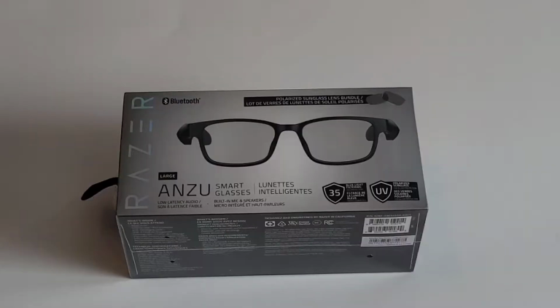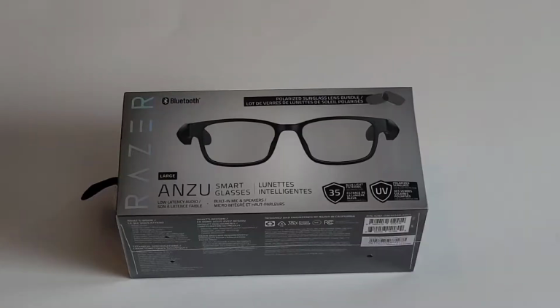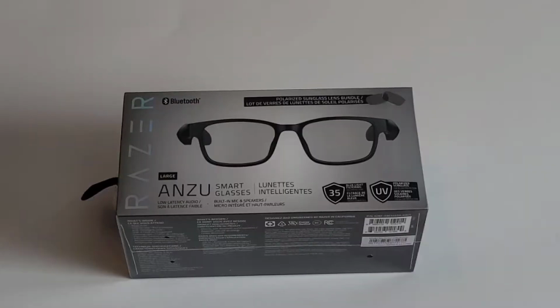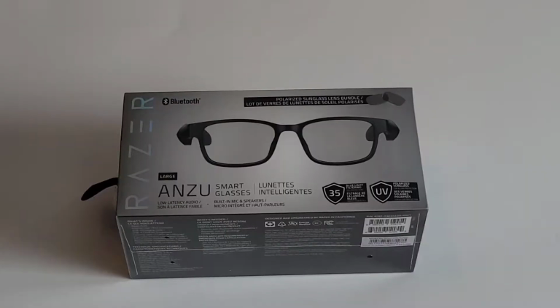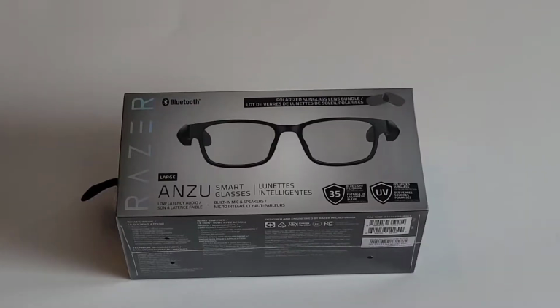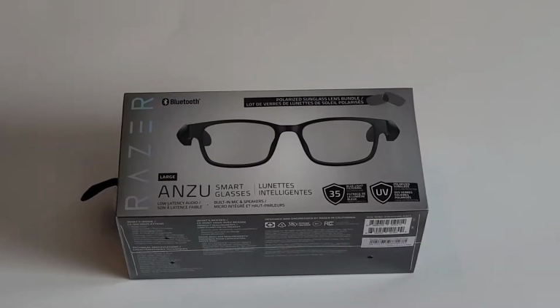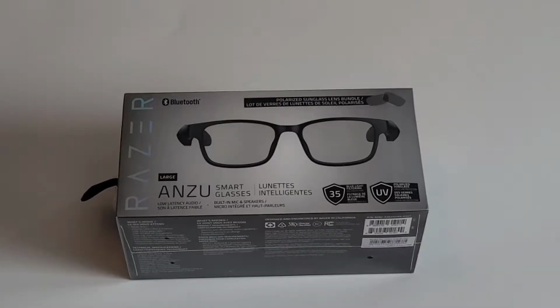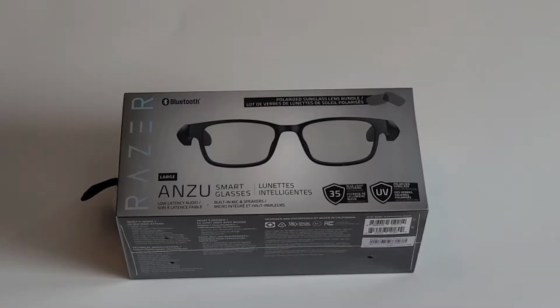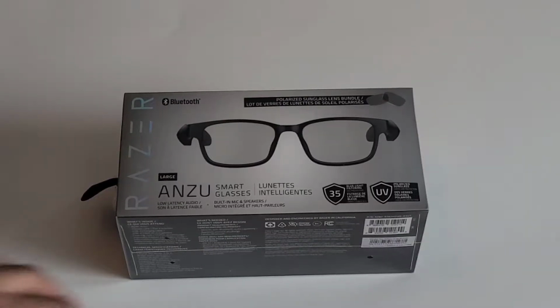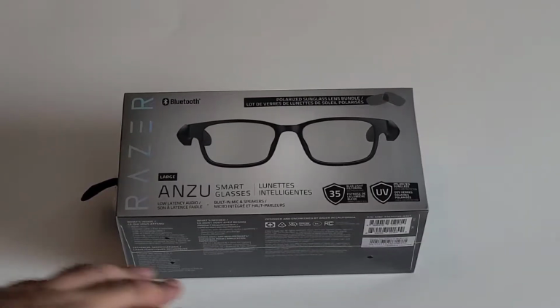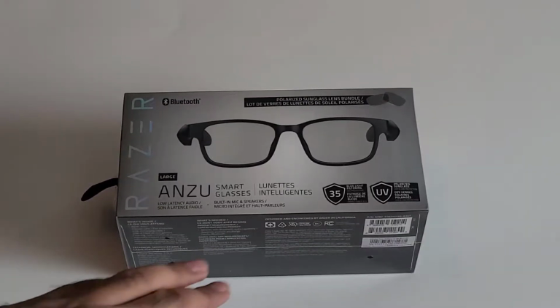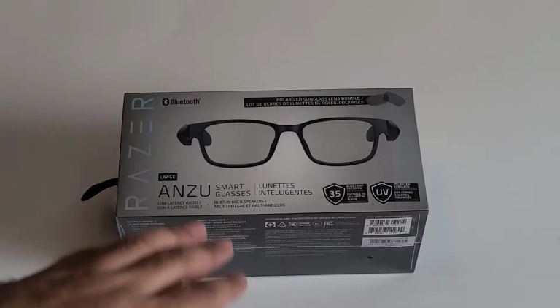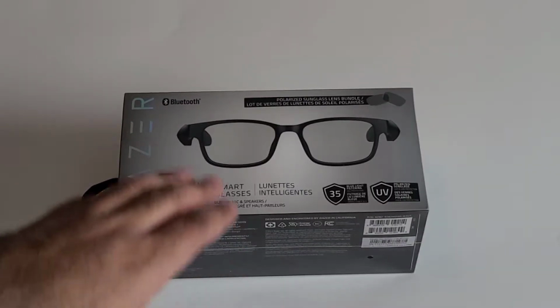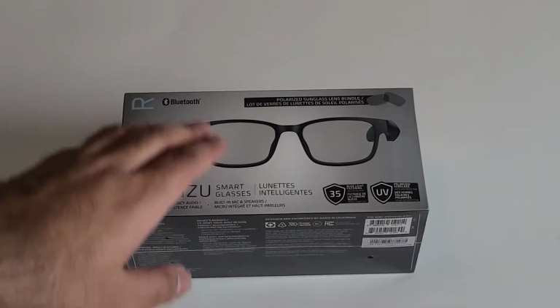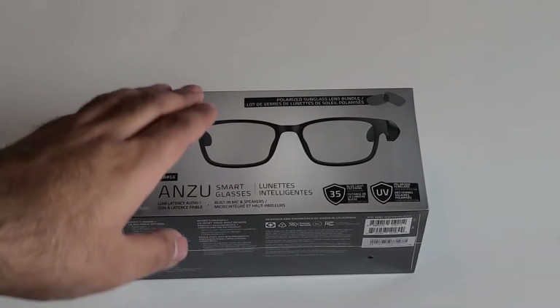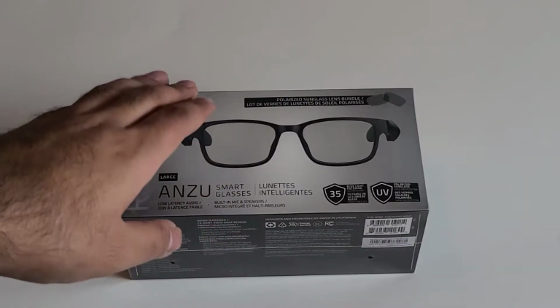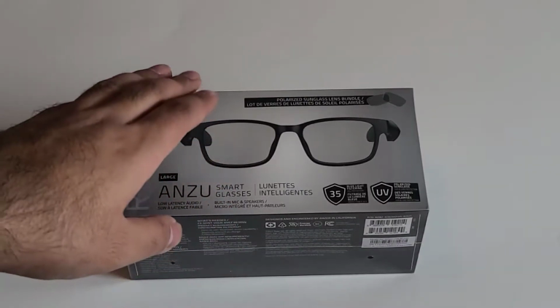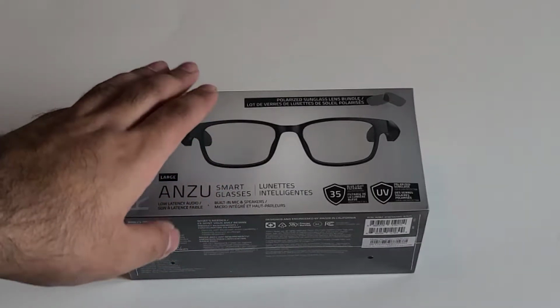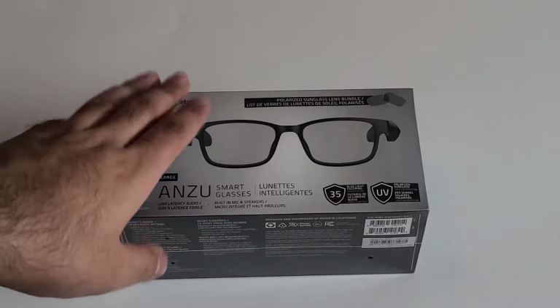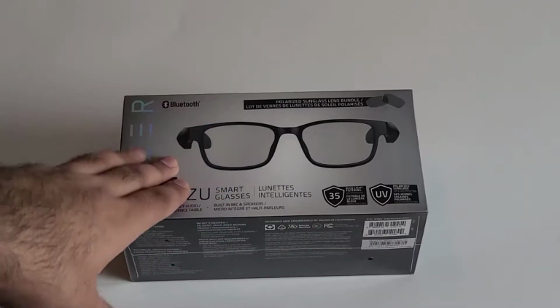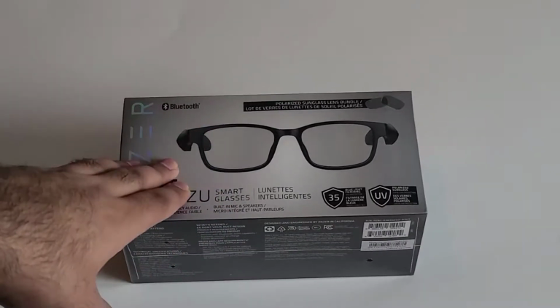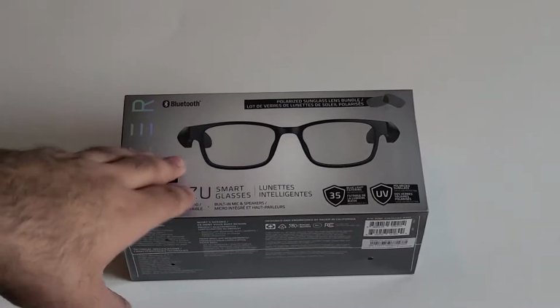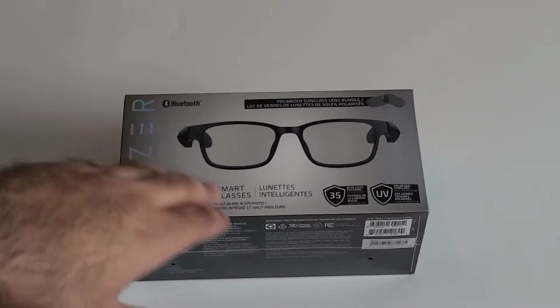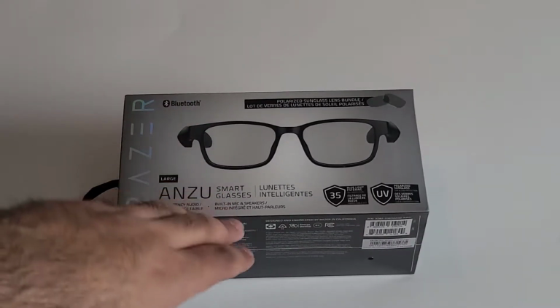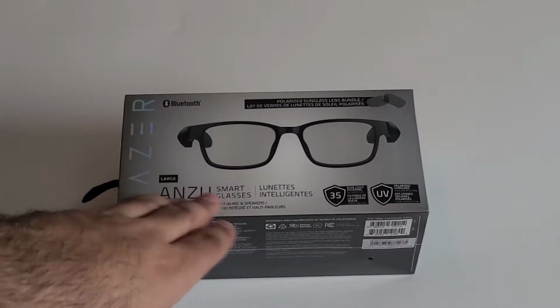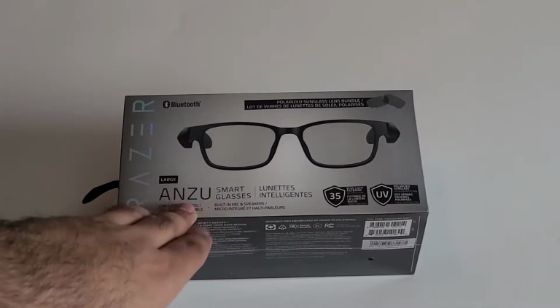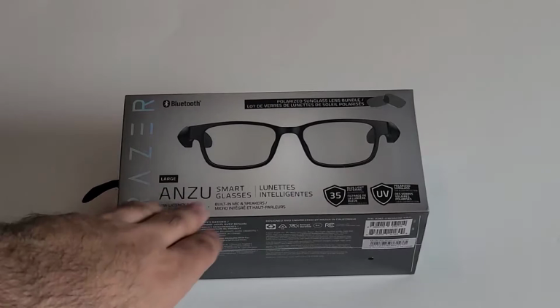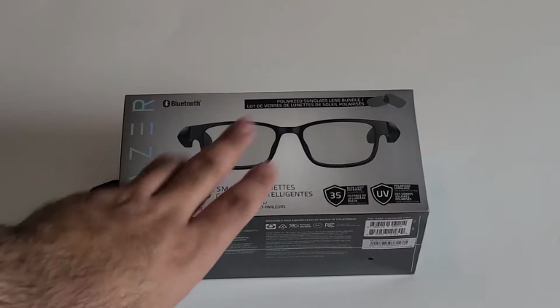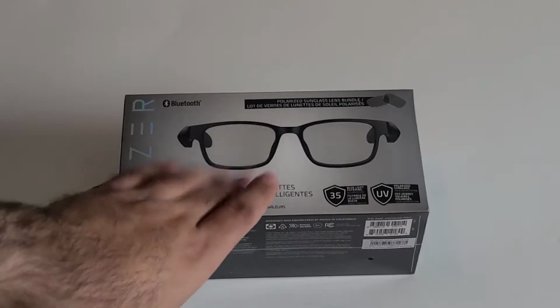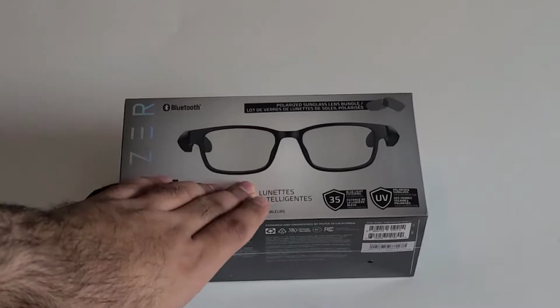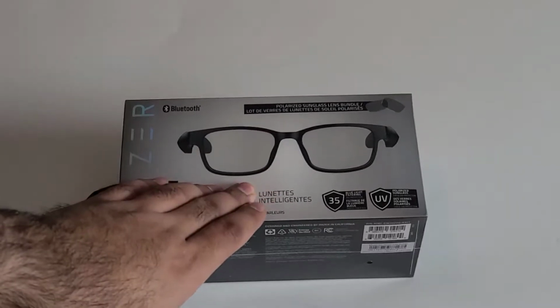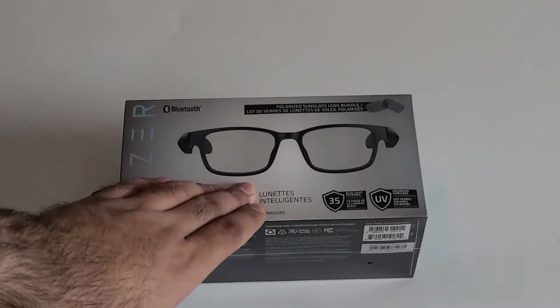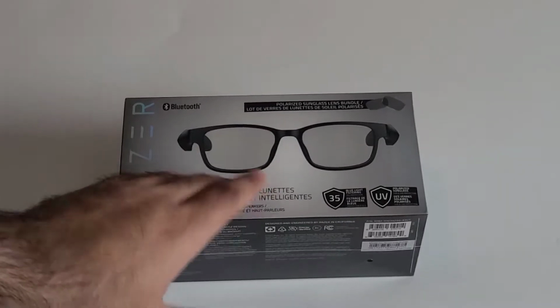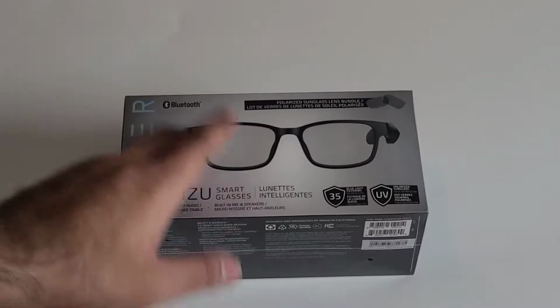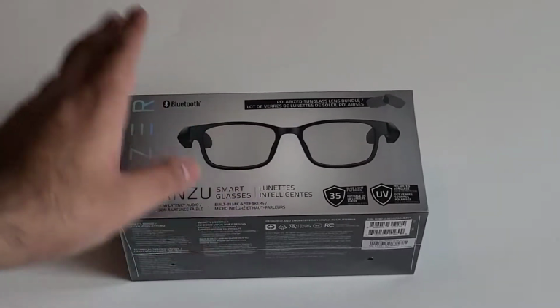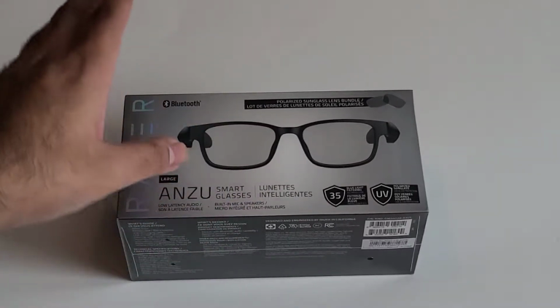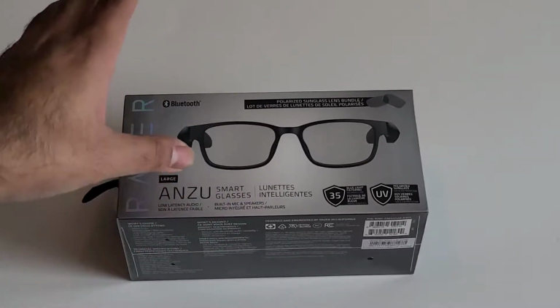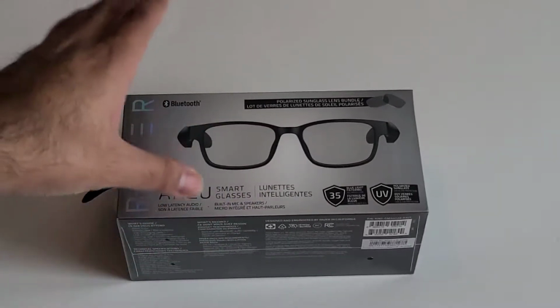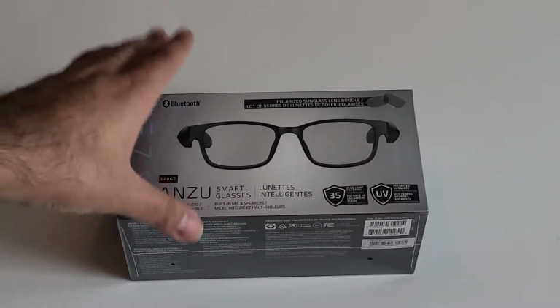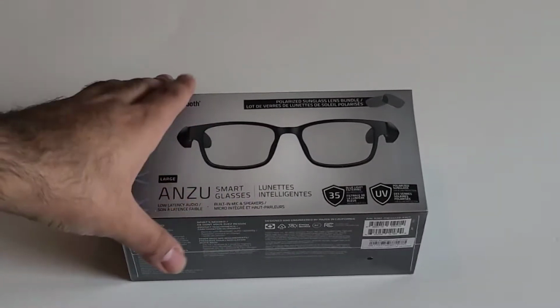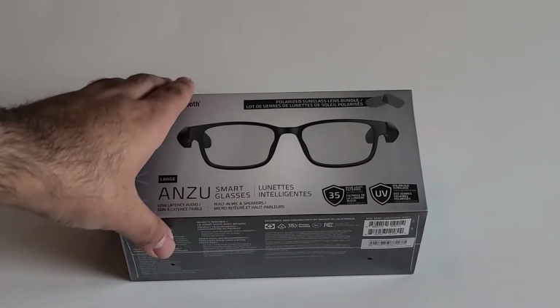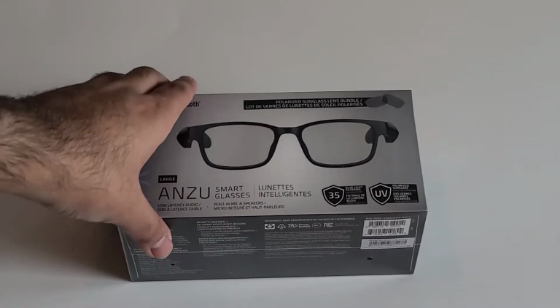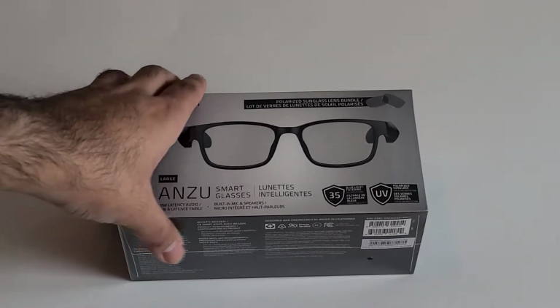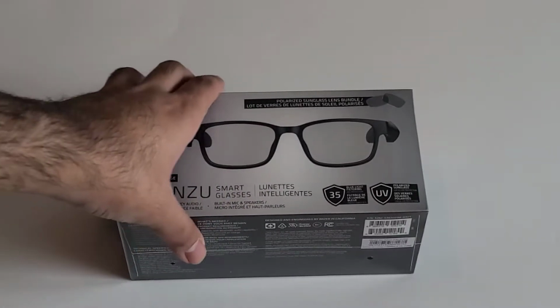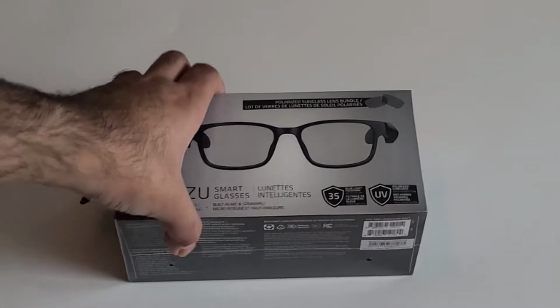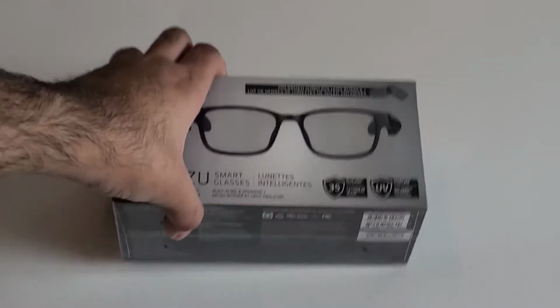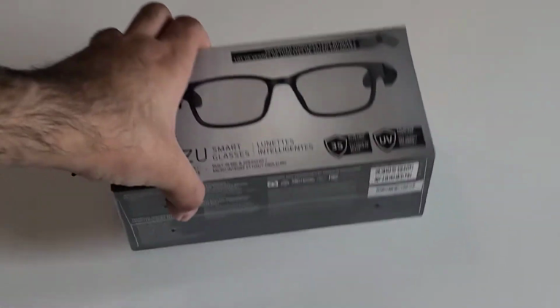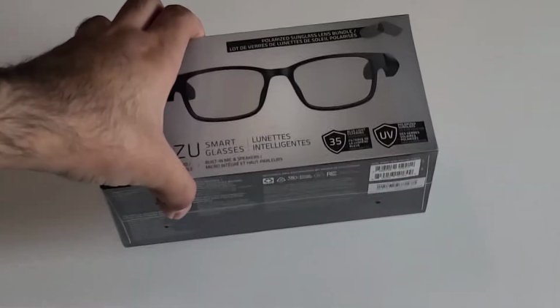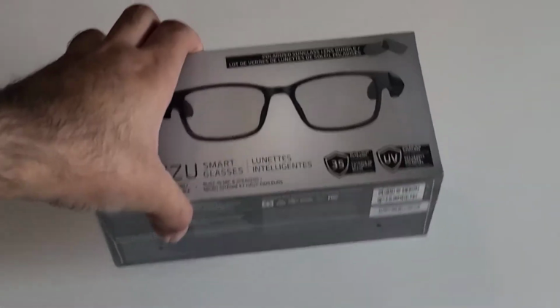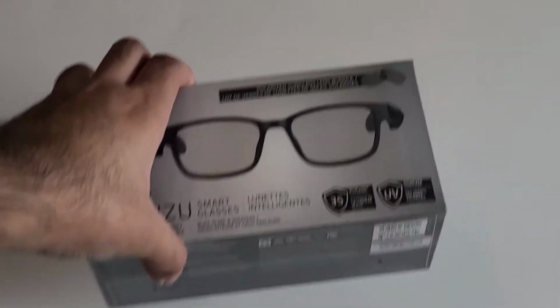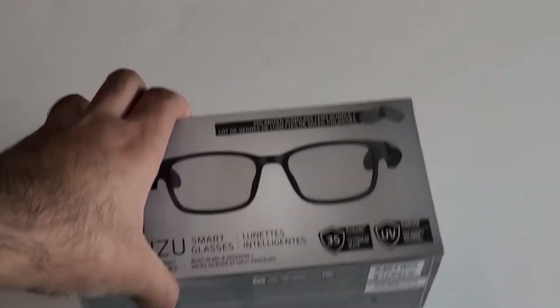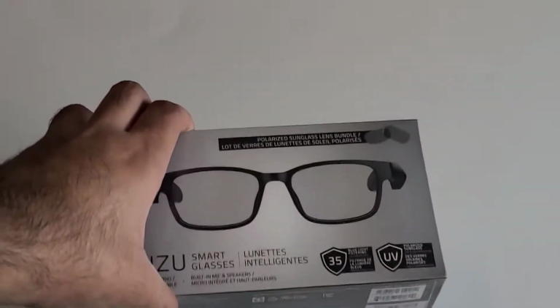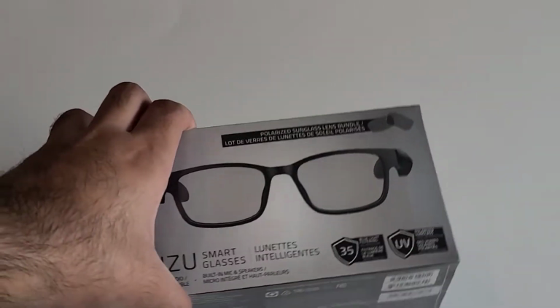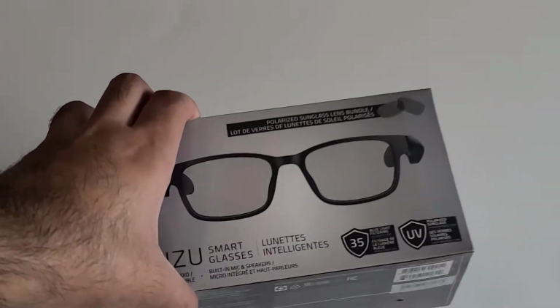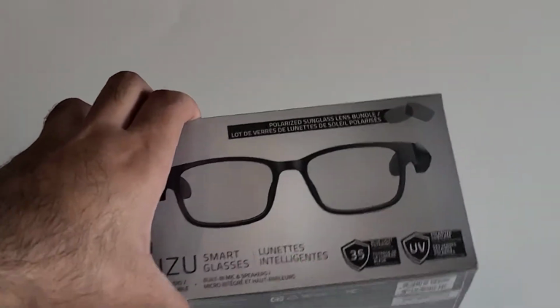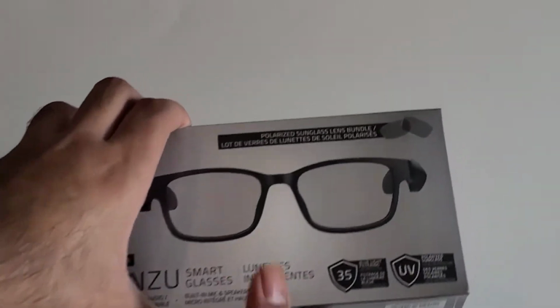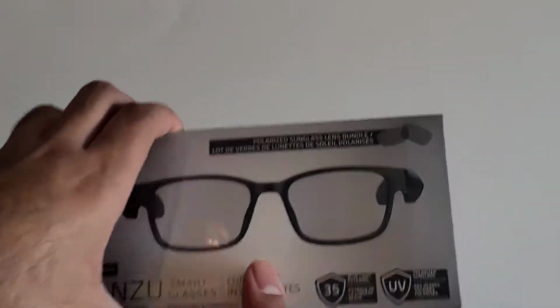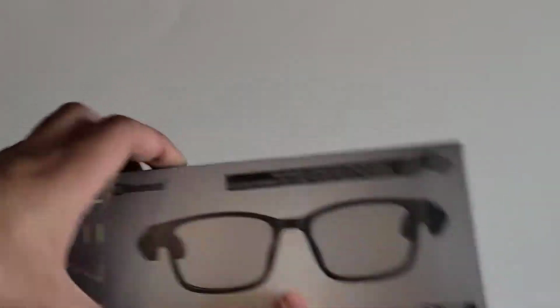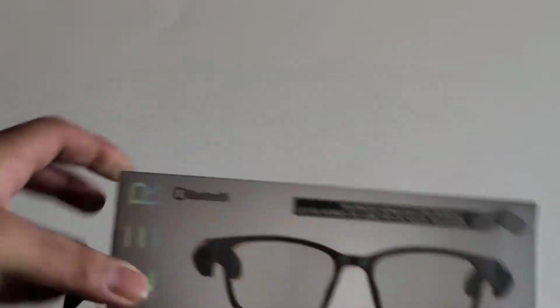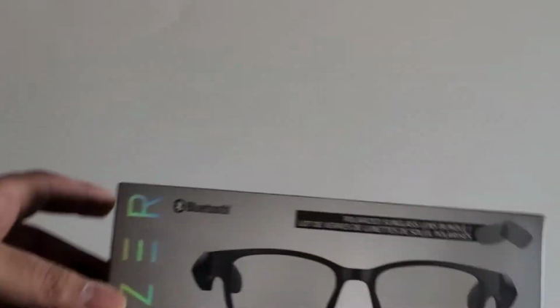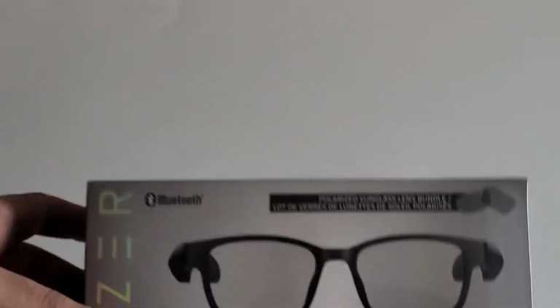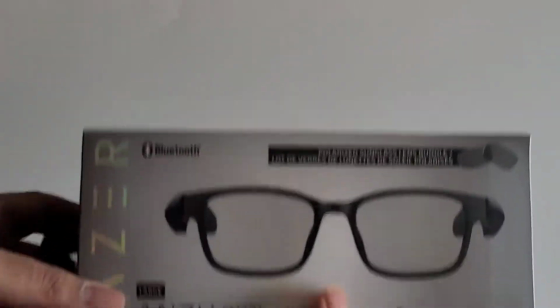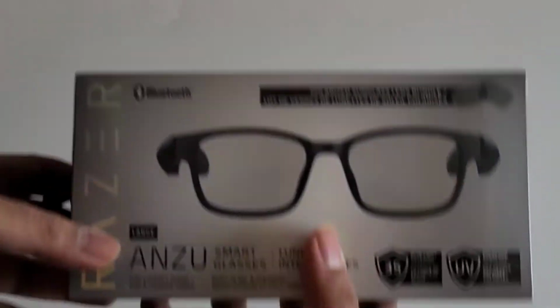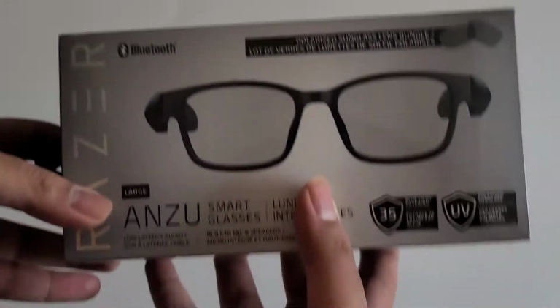This is going to be a quick unboxing of the Razer Anzu Smart Glasses. This is the company's first pair of smart glasses.